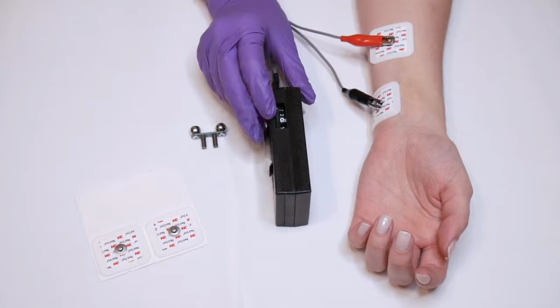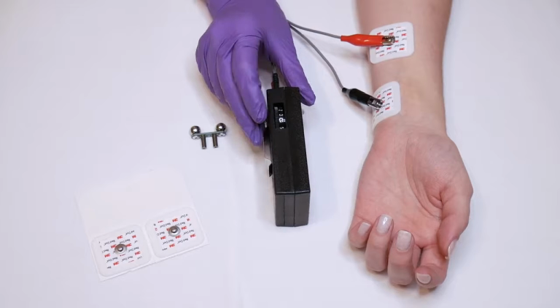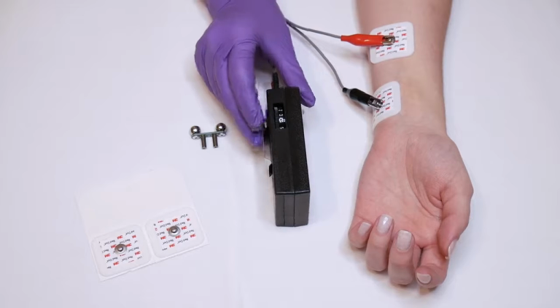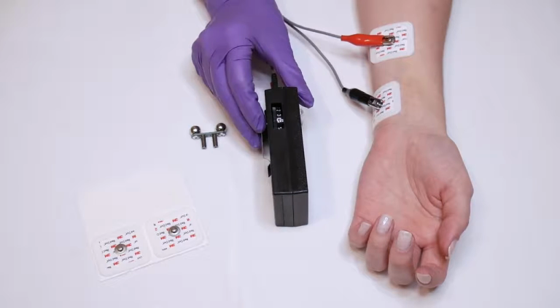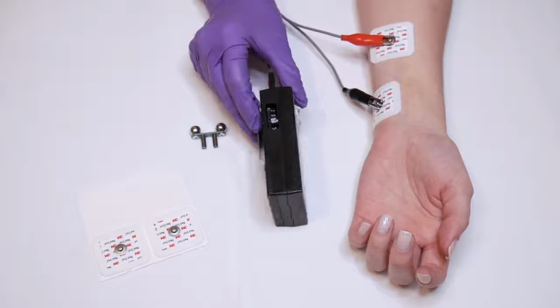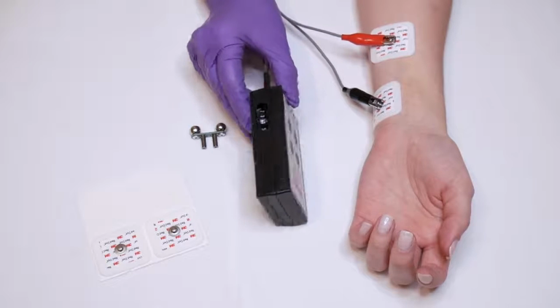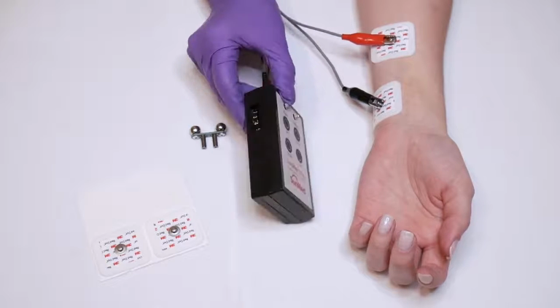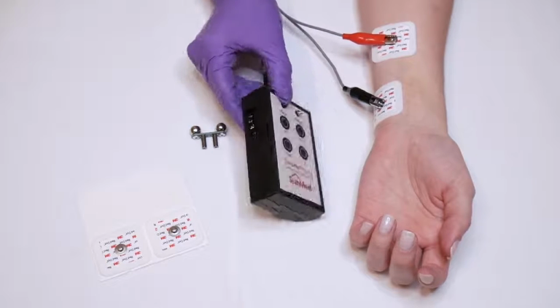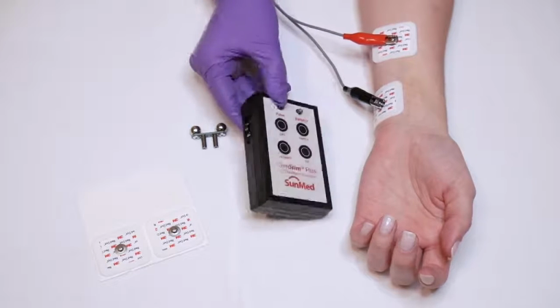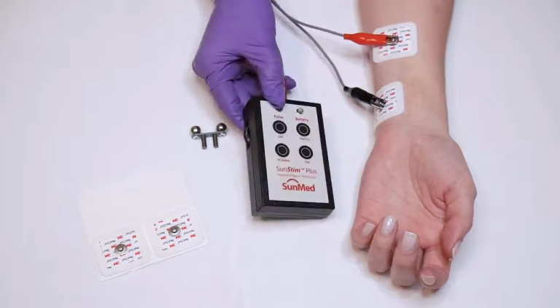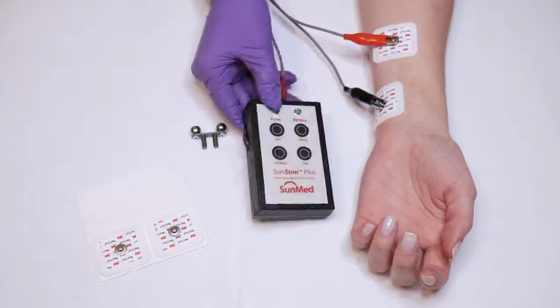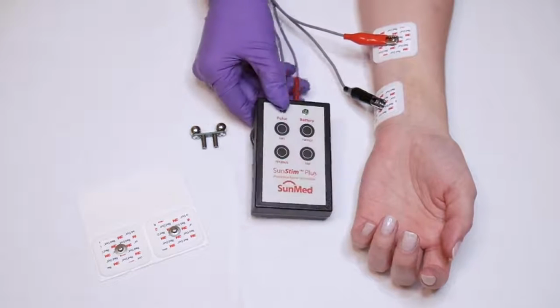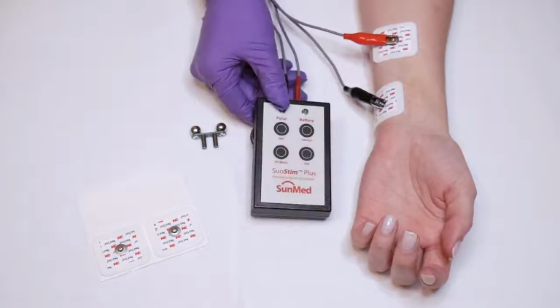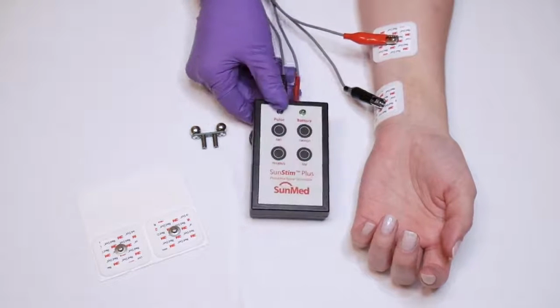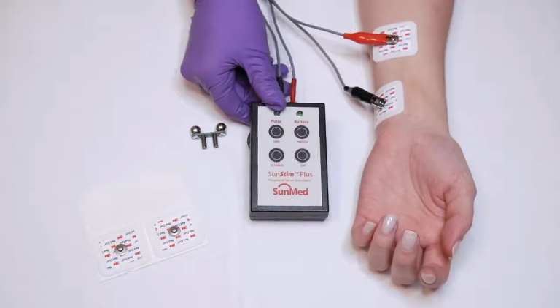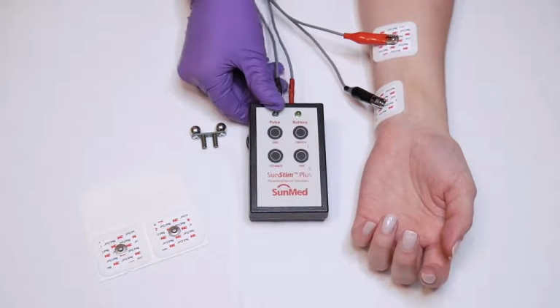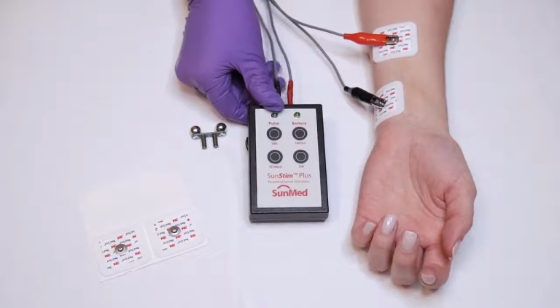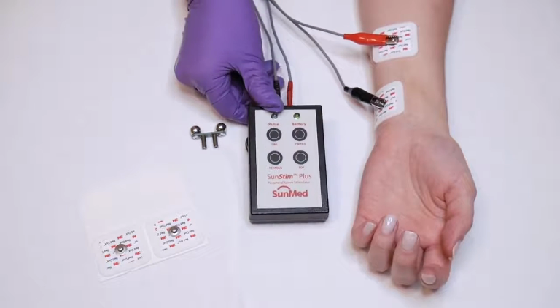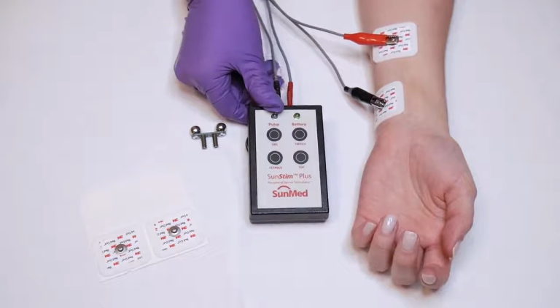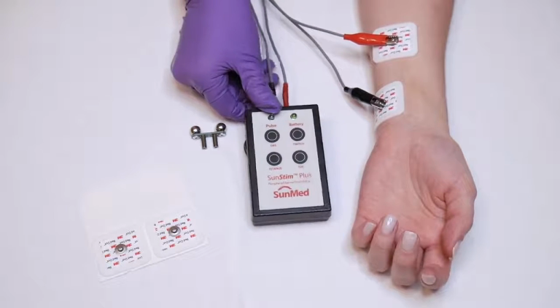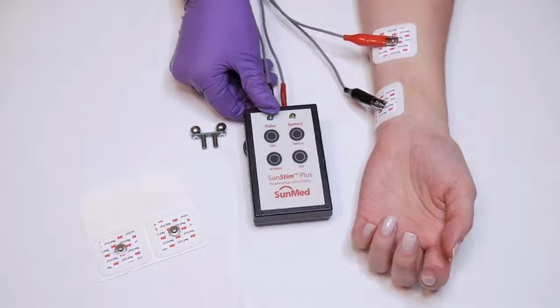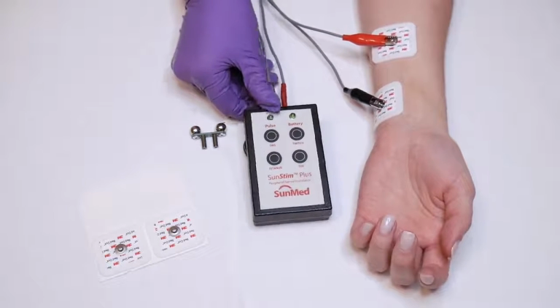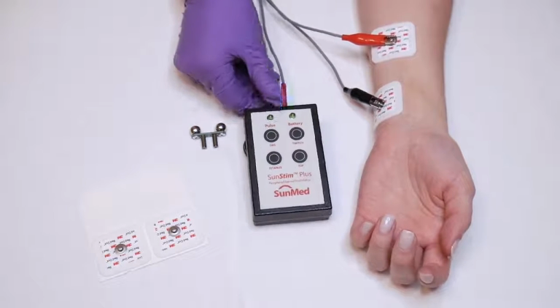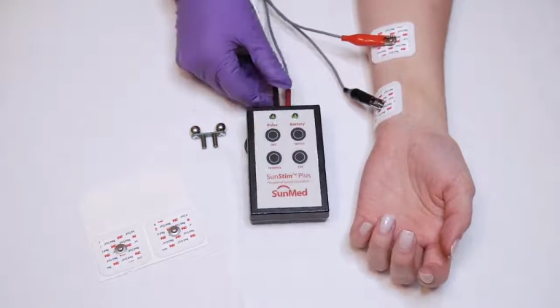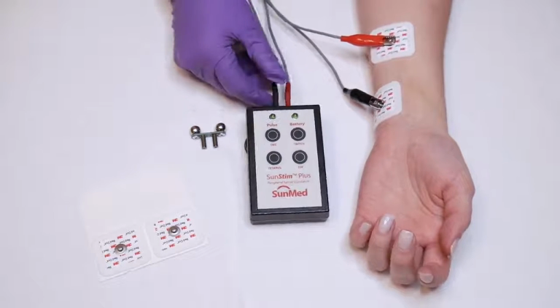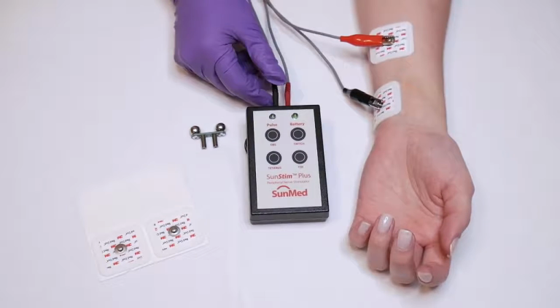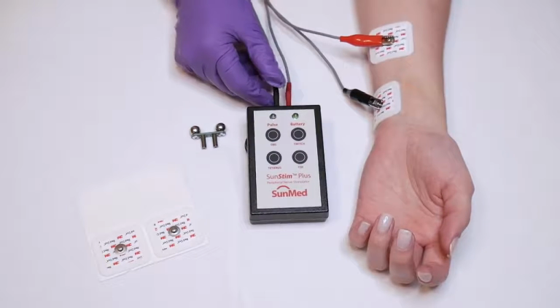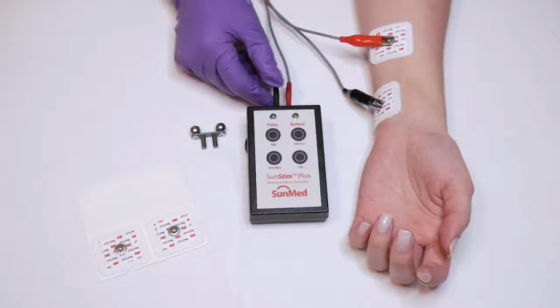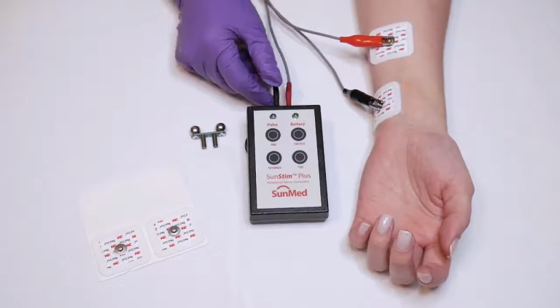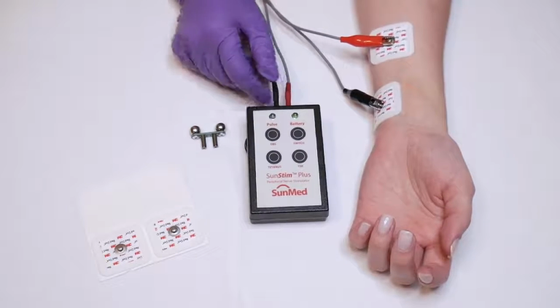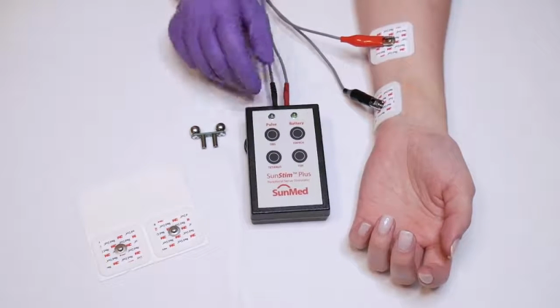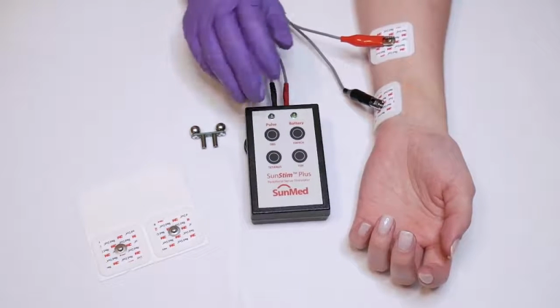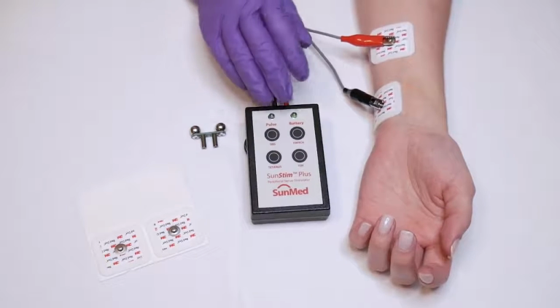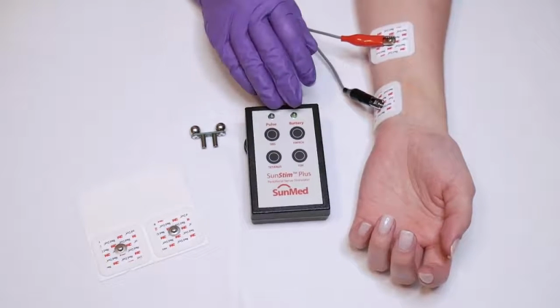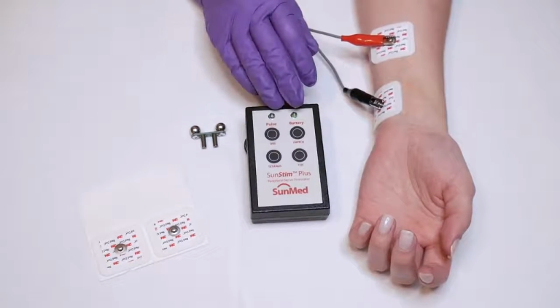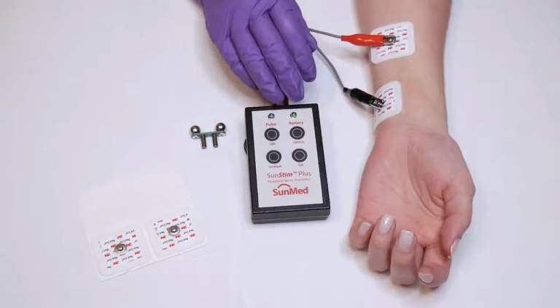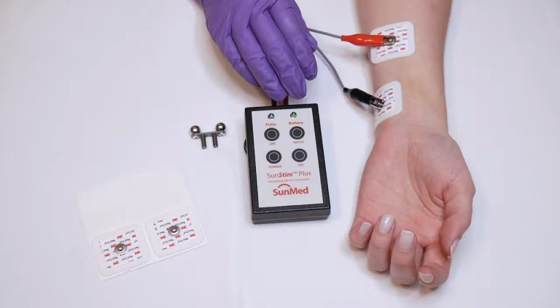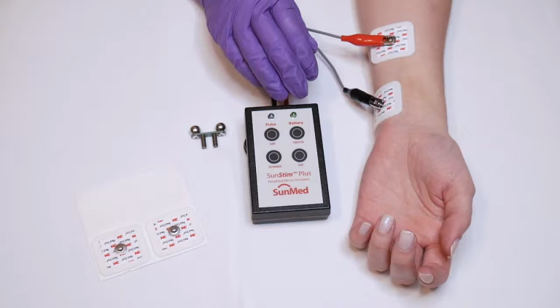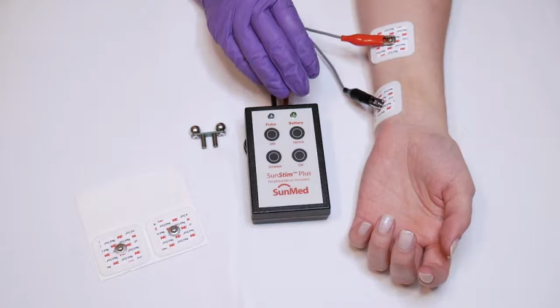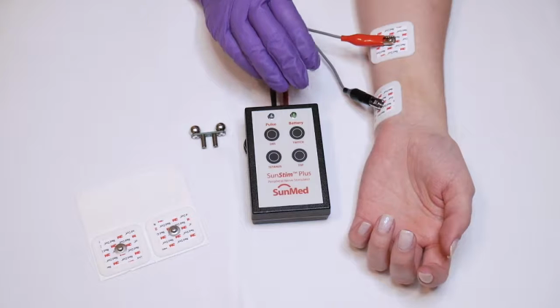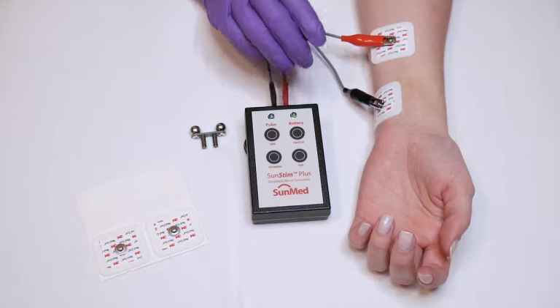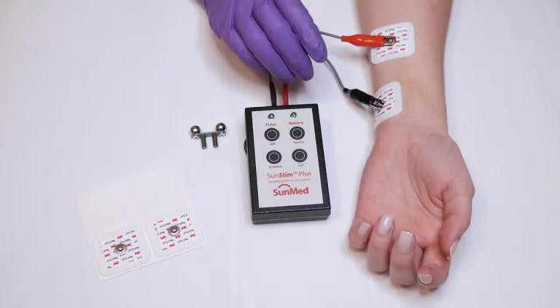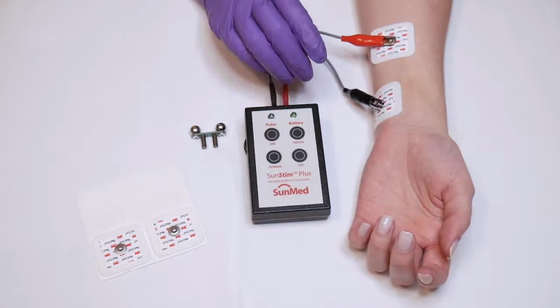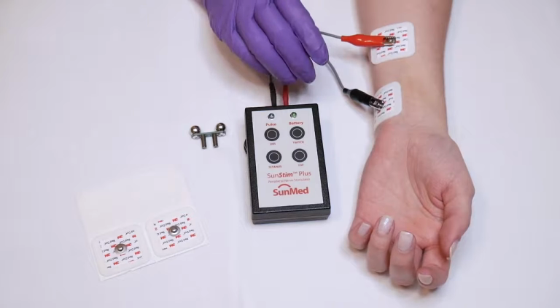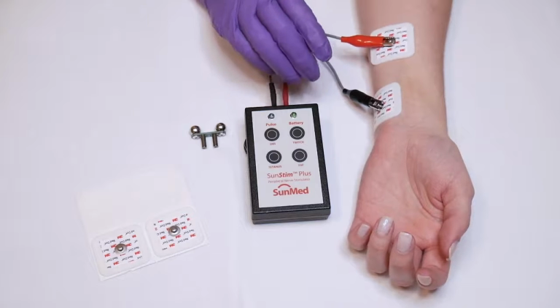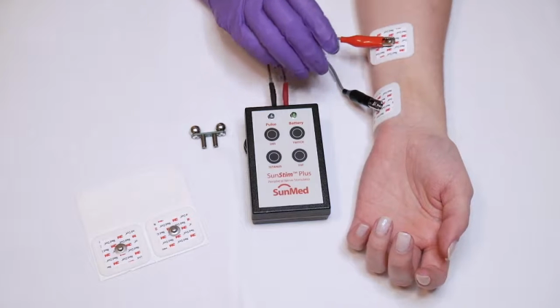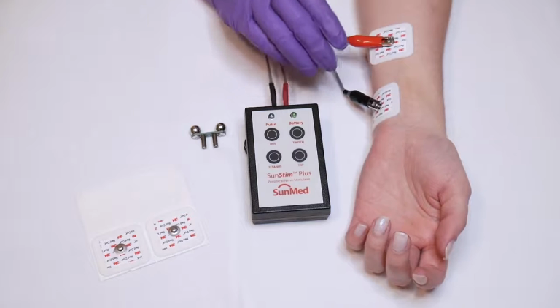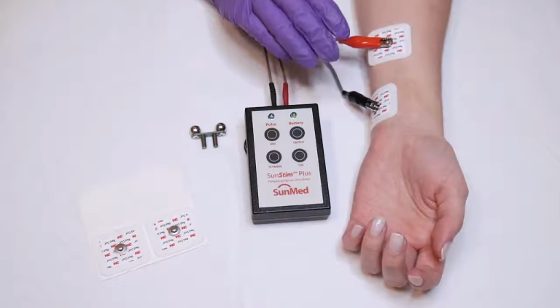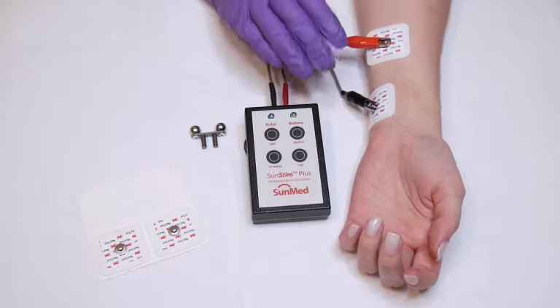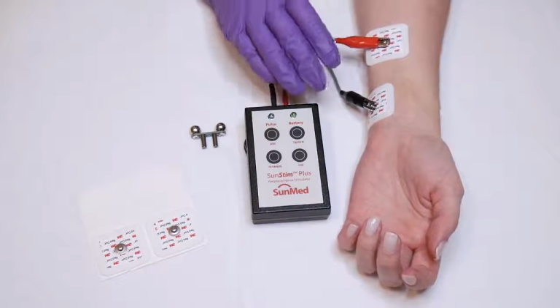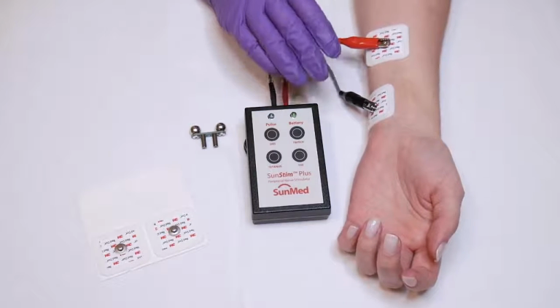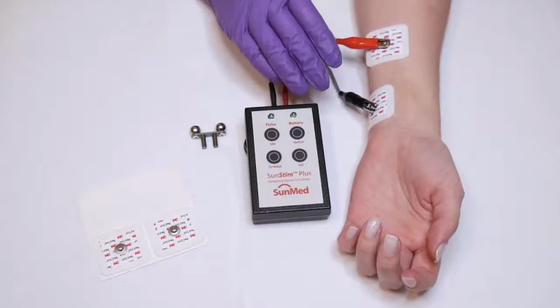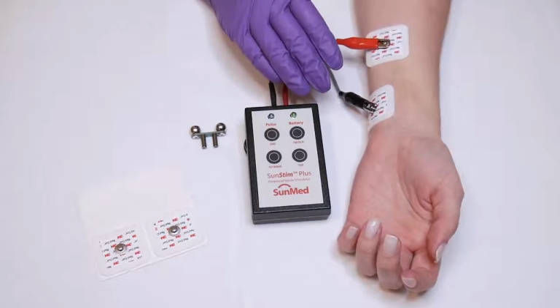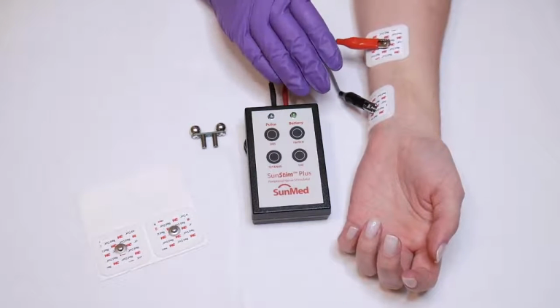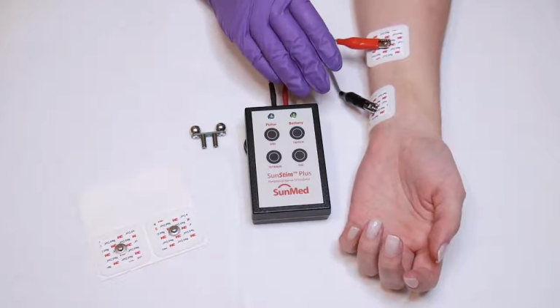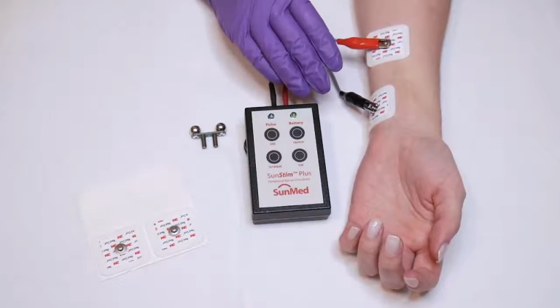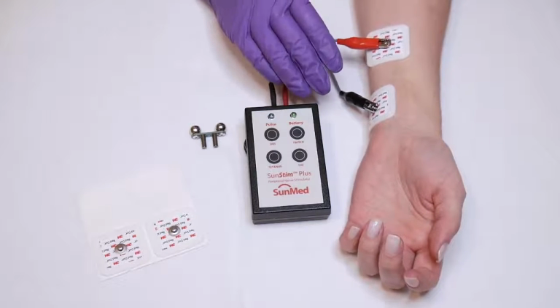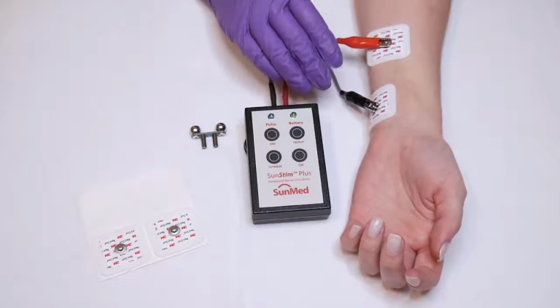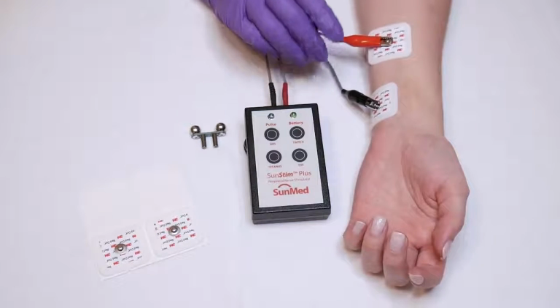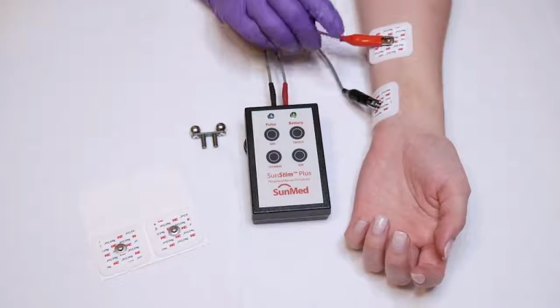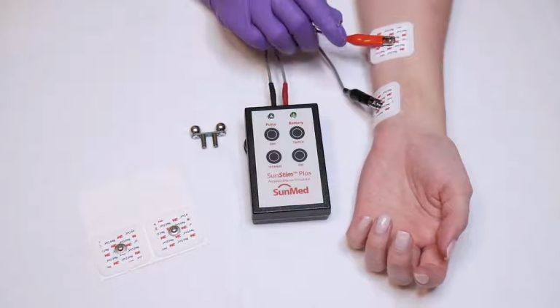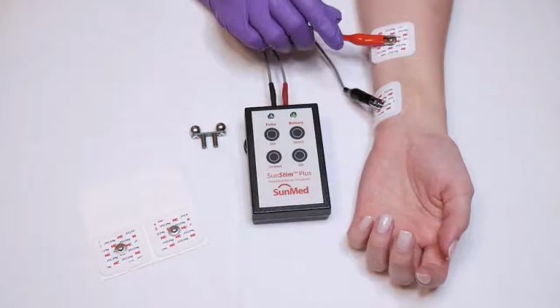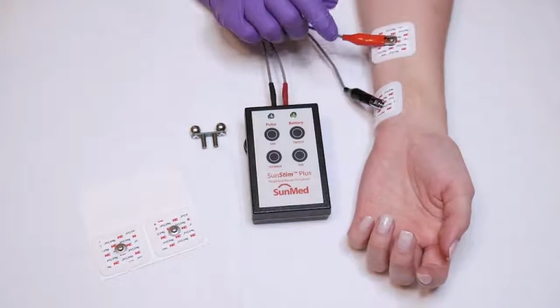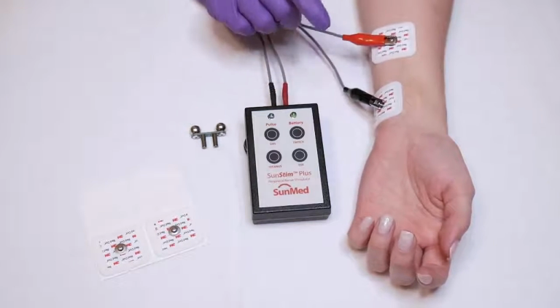When you reassess the patient after a paralytic has been administered, you should follow your hospital protocol on the number of contractions that is needed.